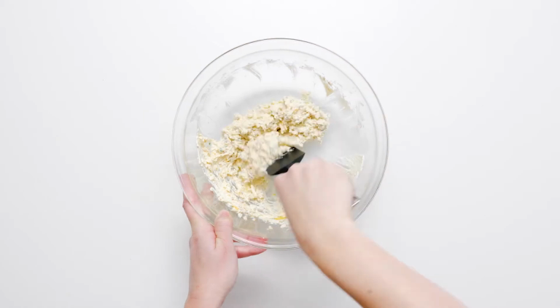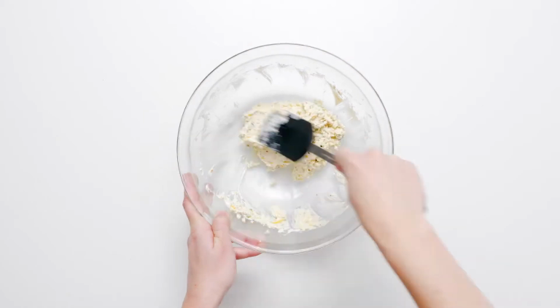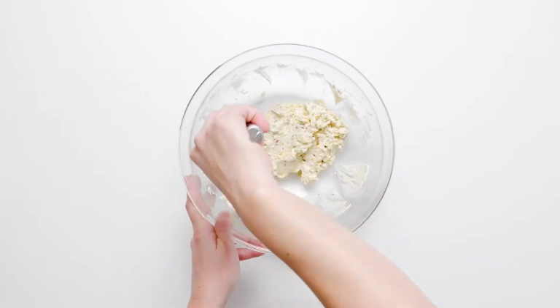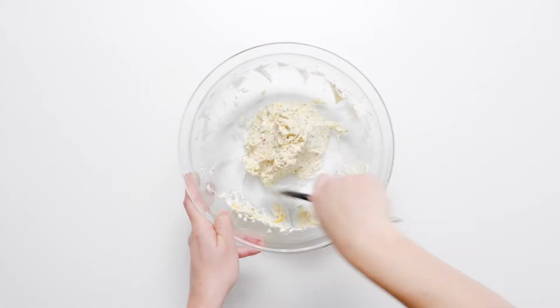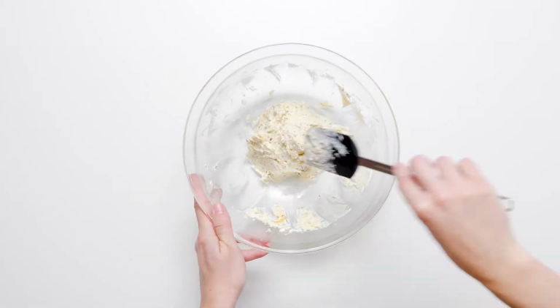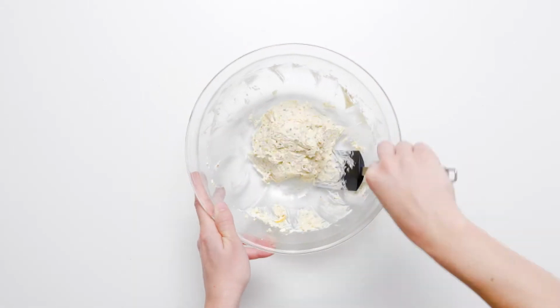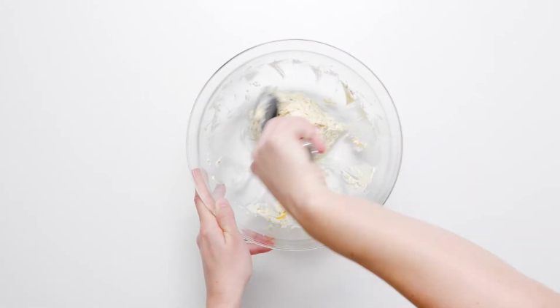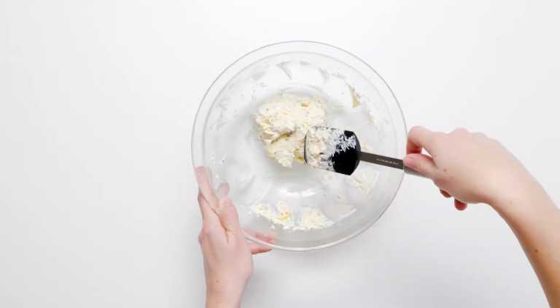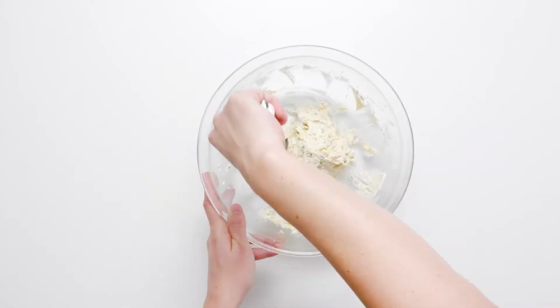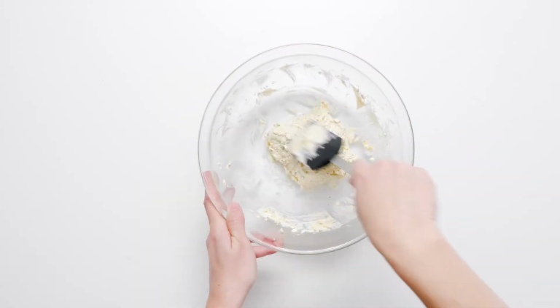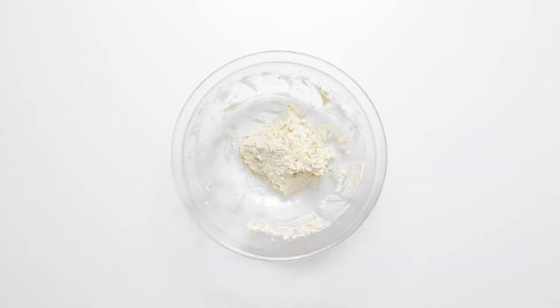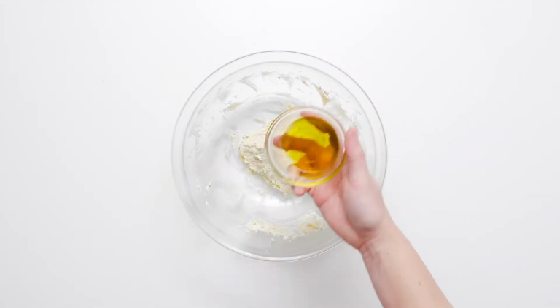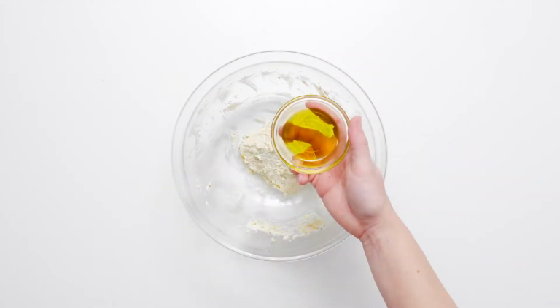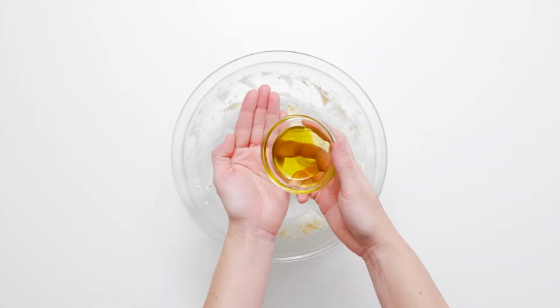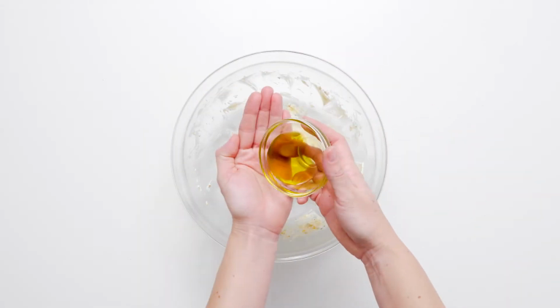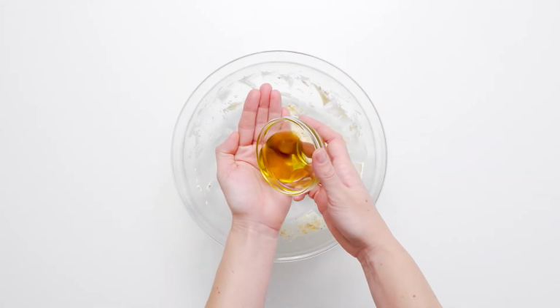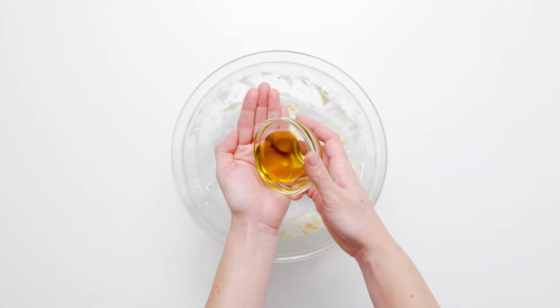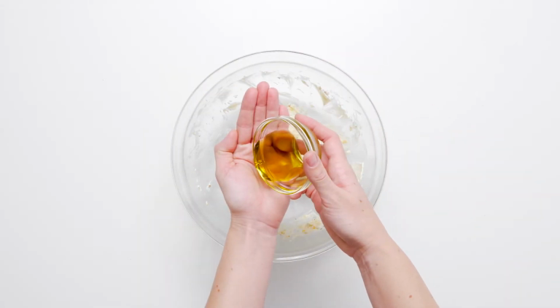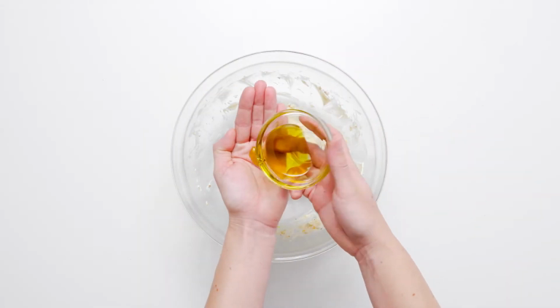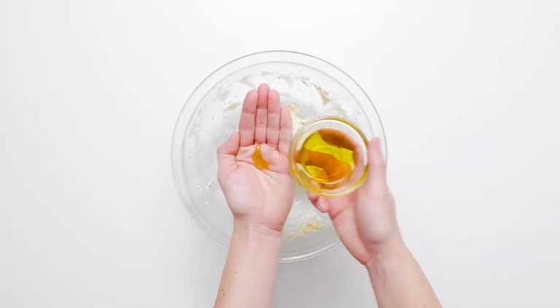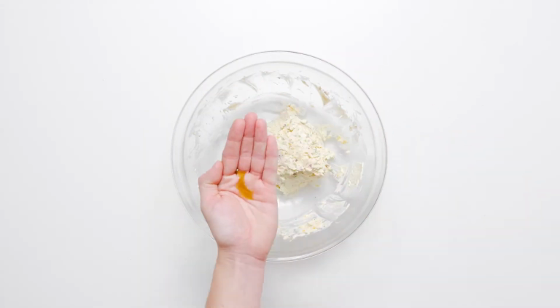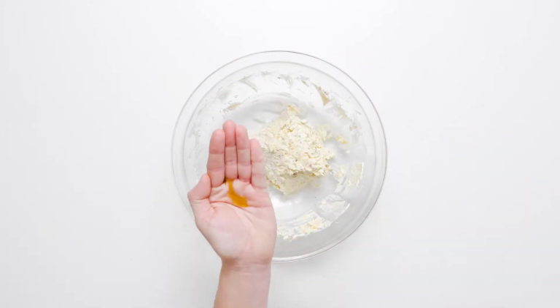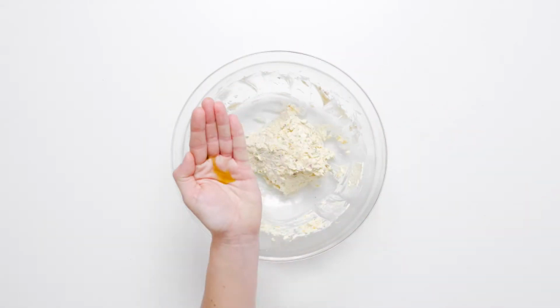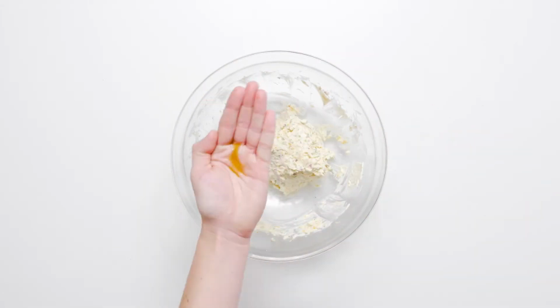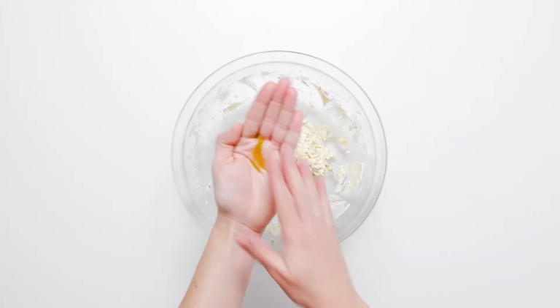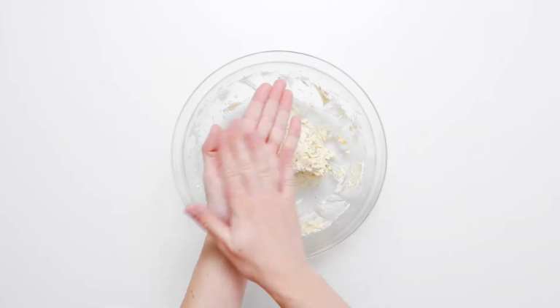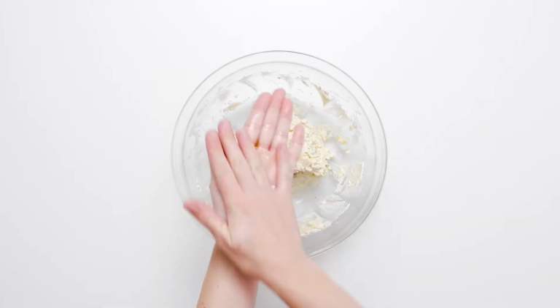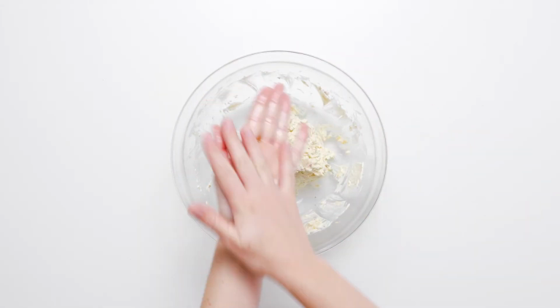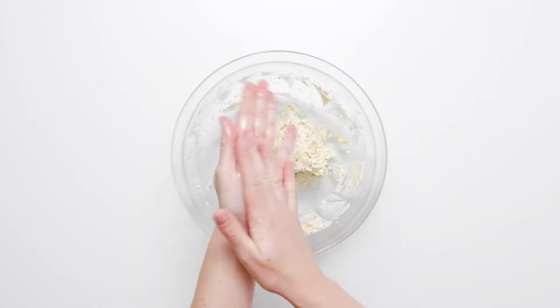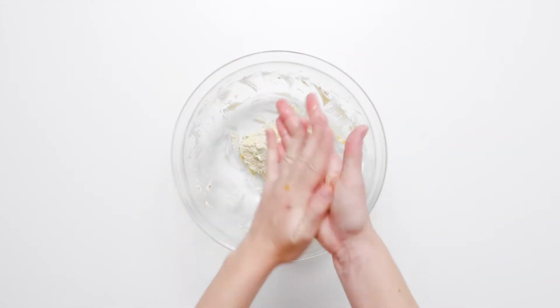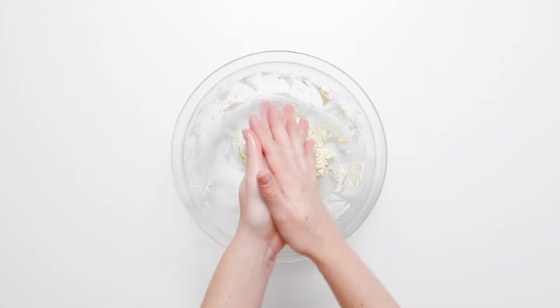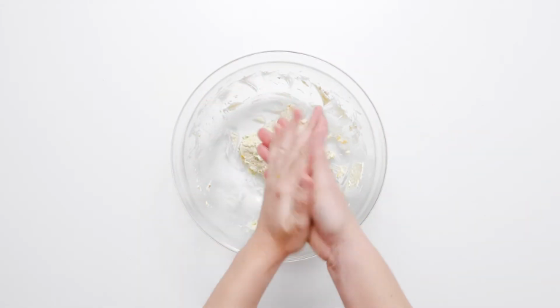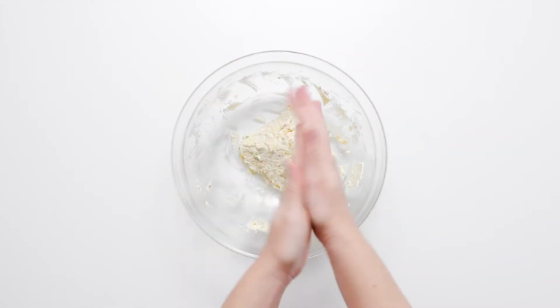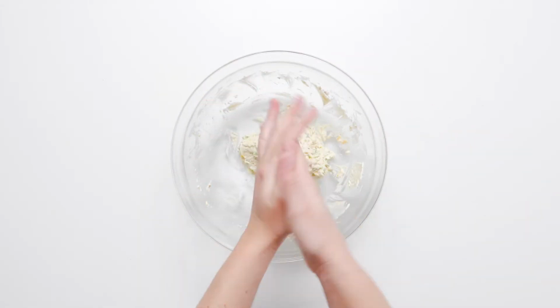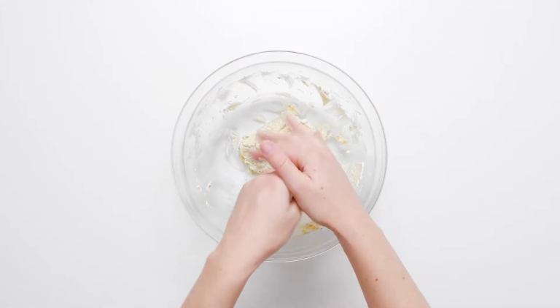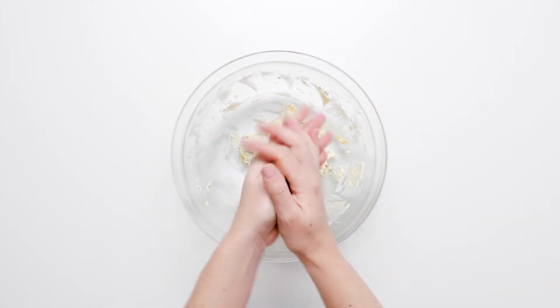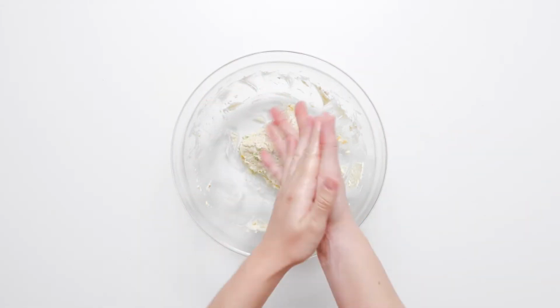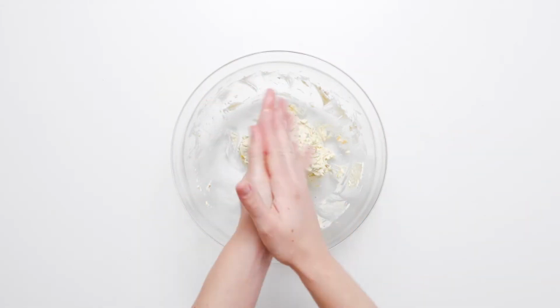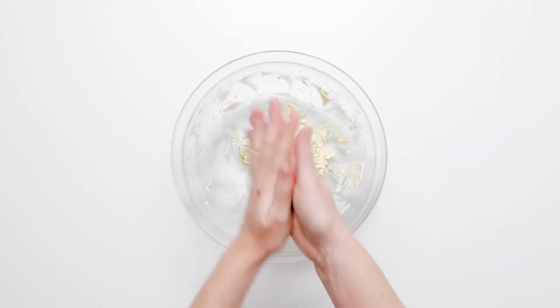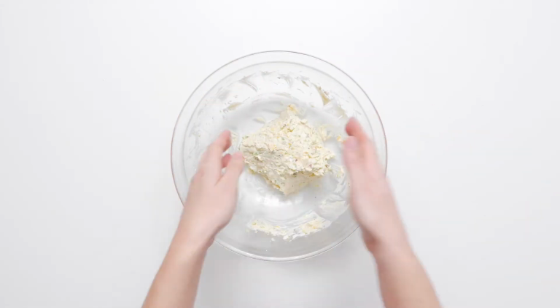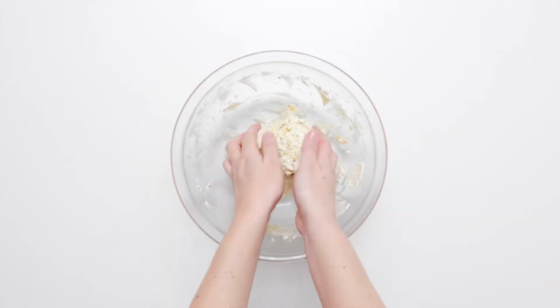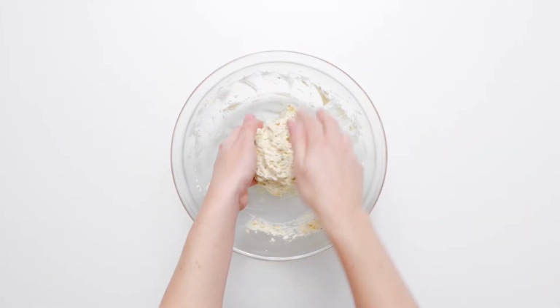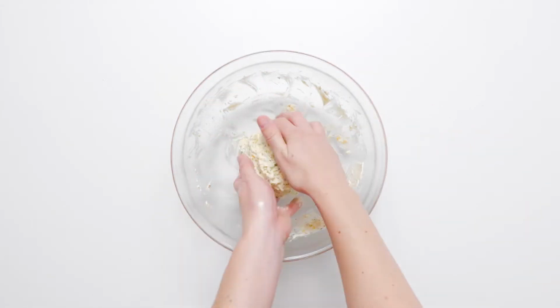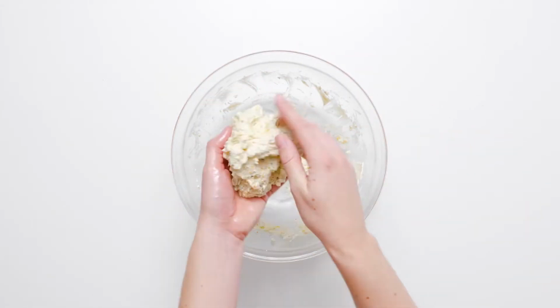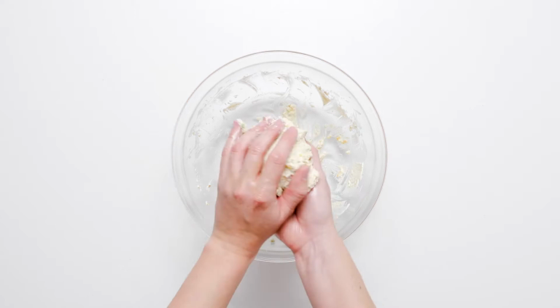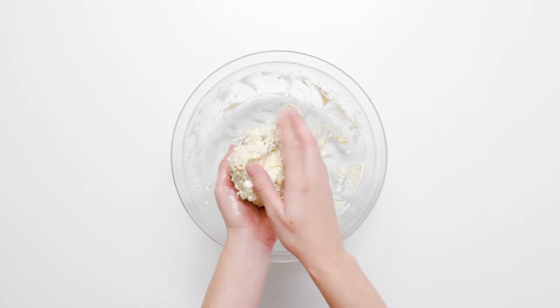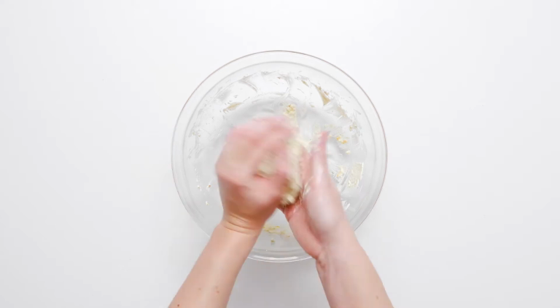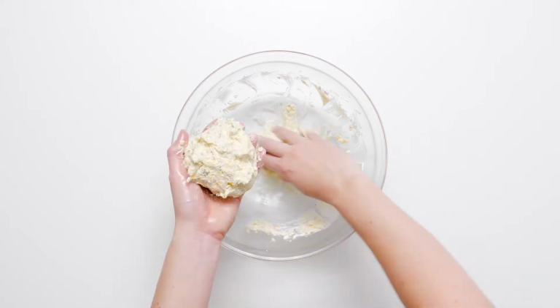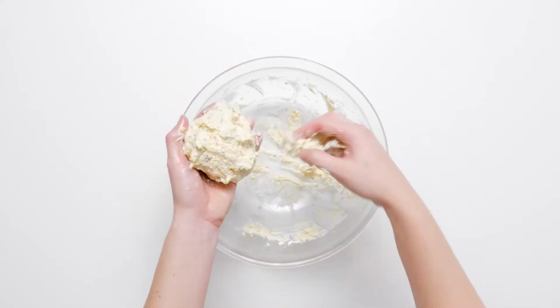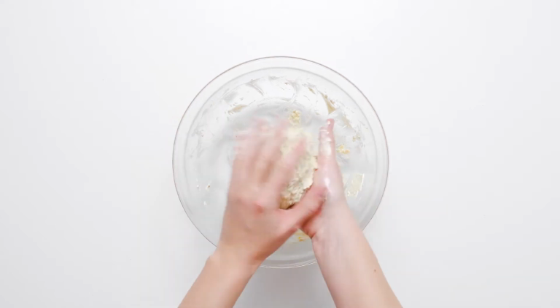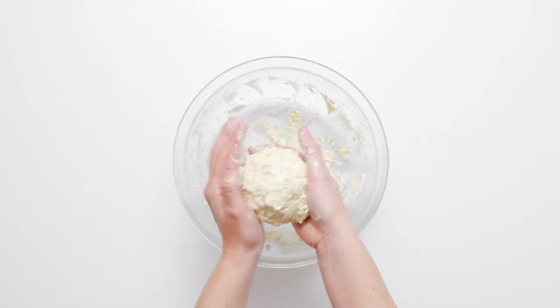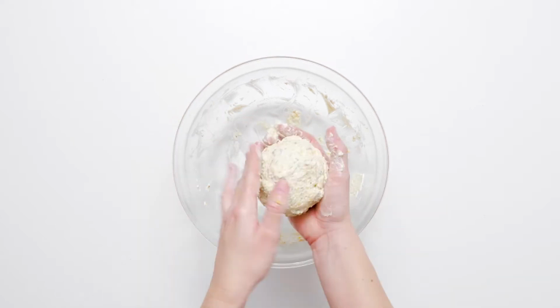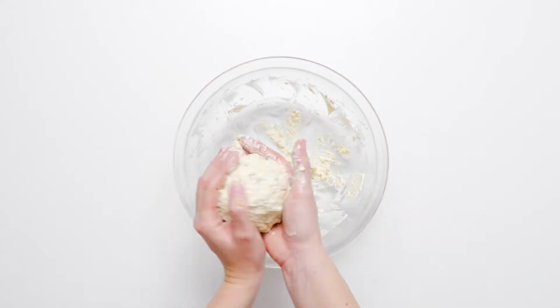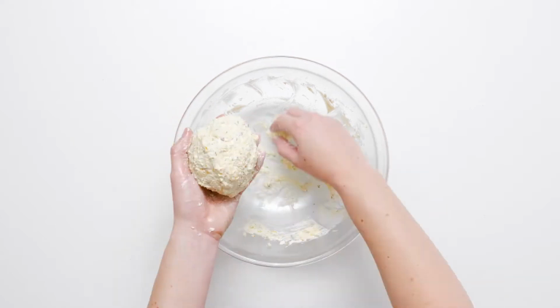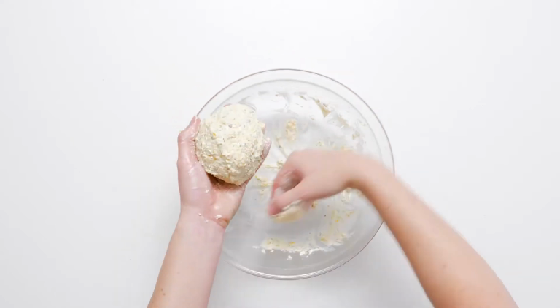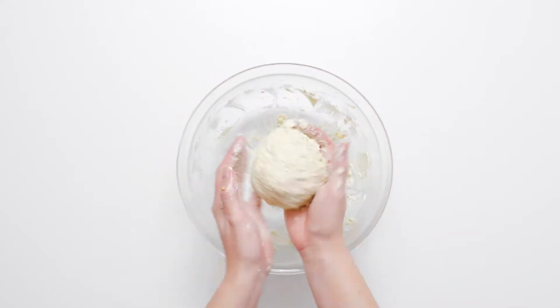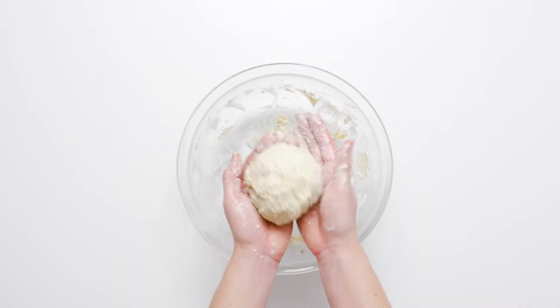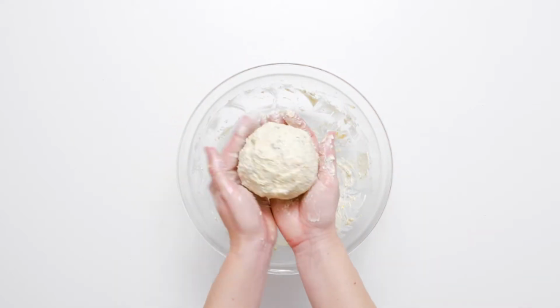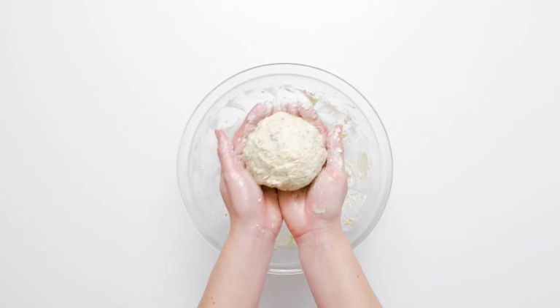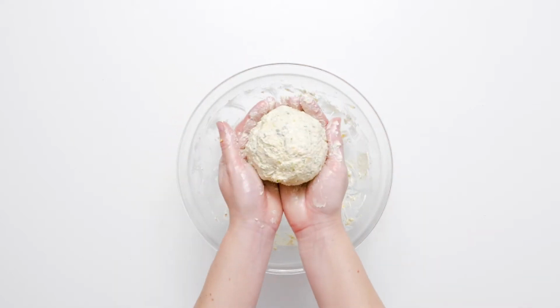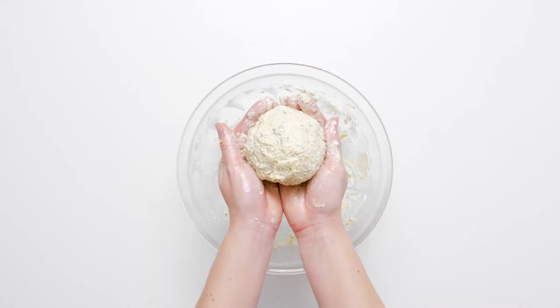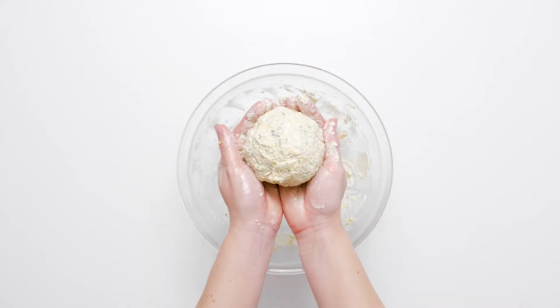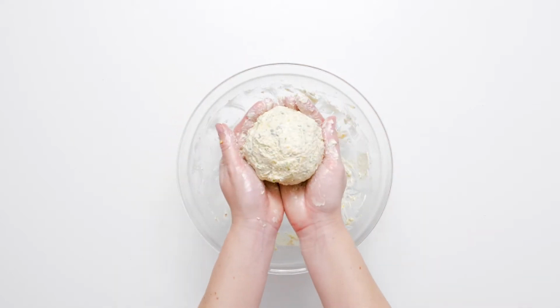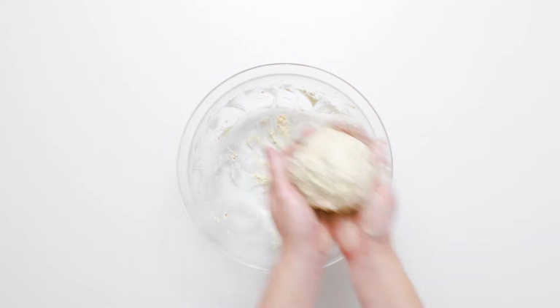To keep the cheese mixture from sticking to your hands, lightly coat them in olive oil. Use your hands to form the cheese mixture into a cheese ball.